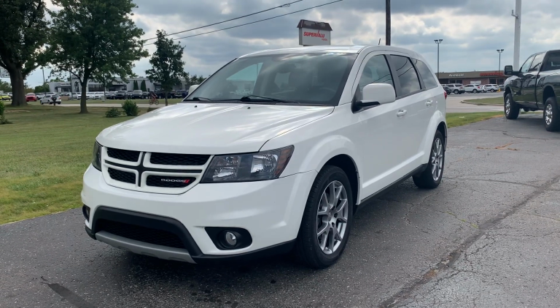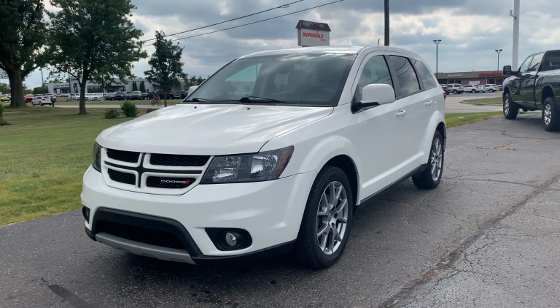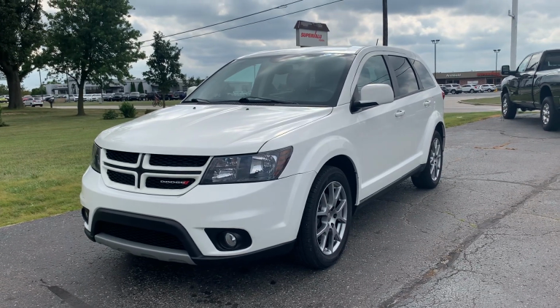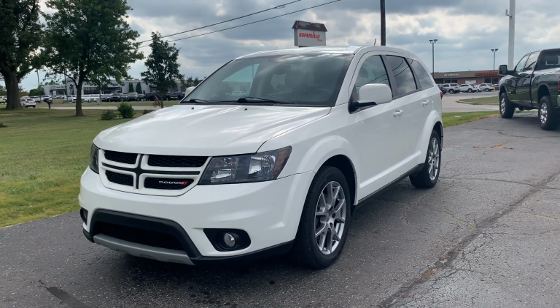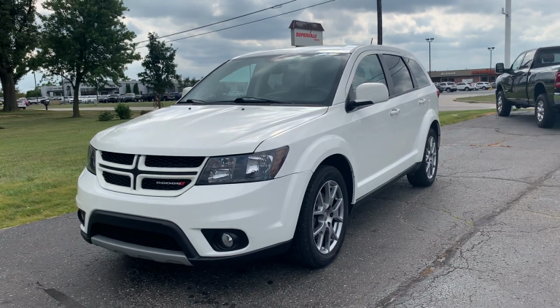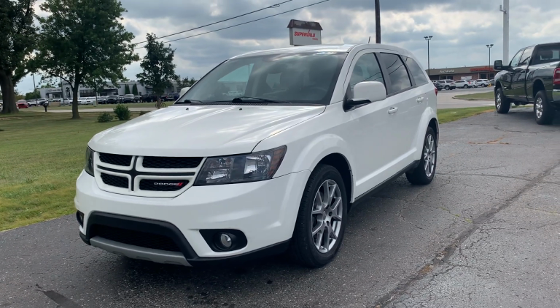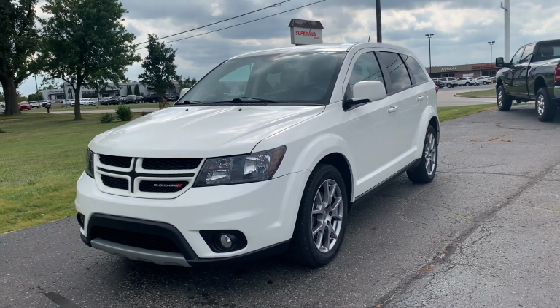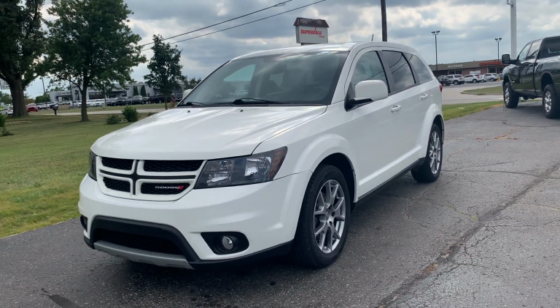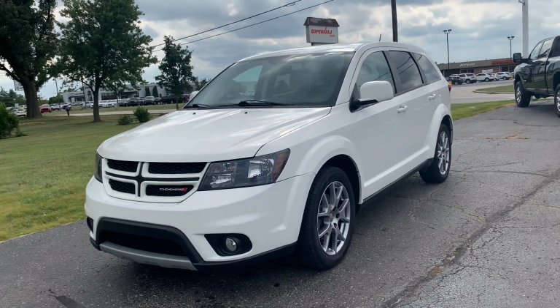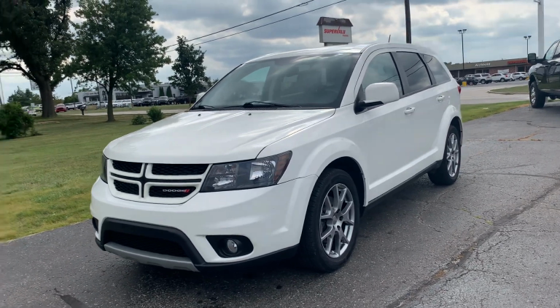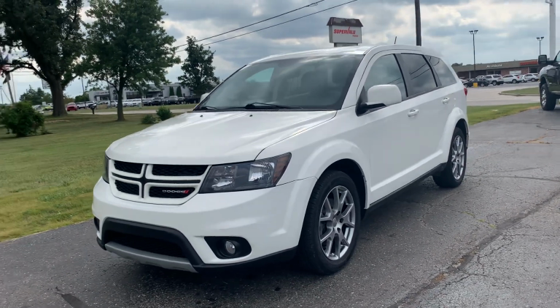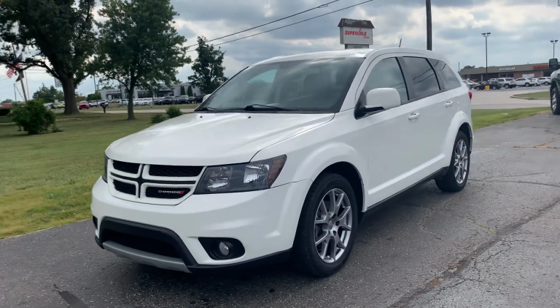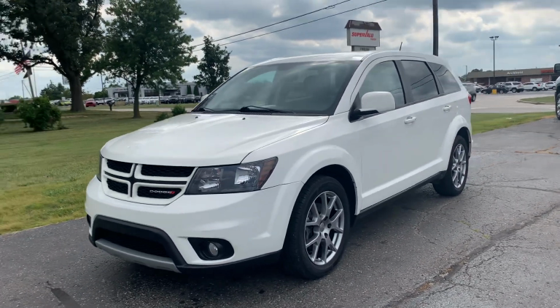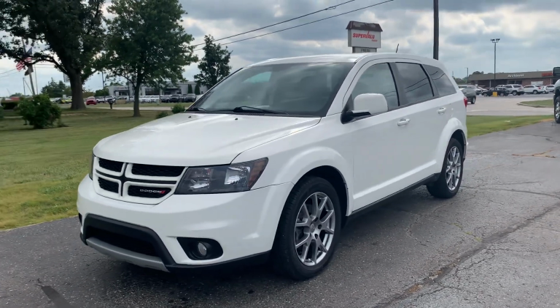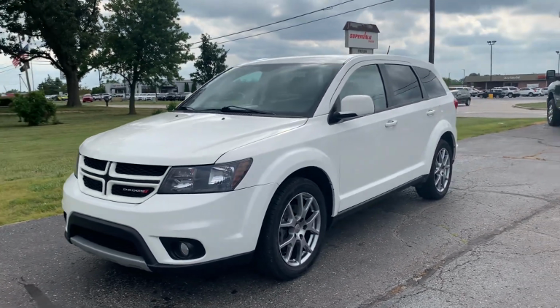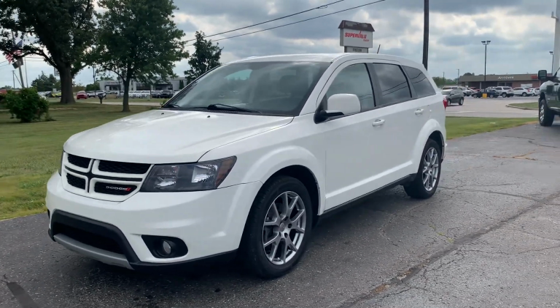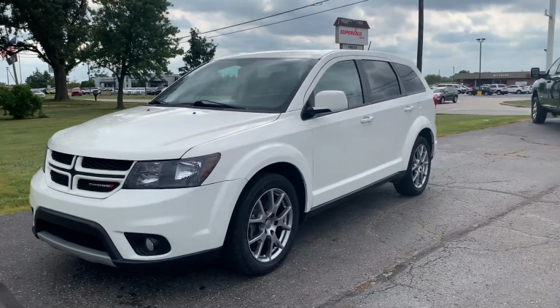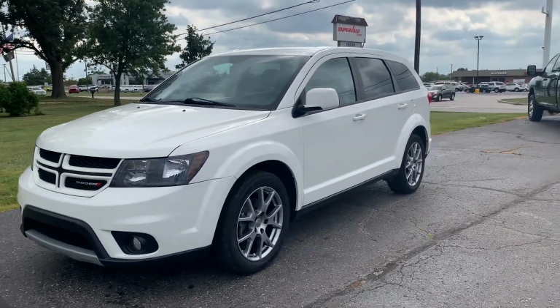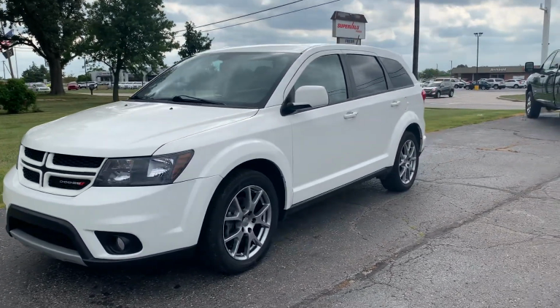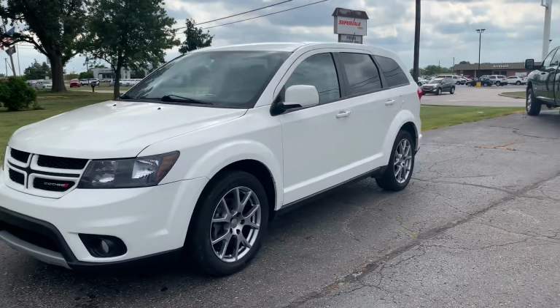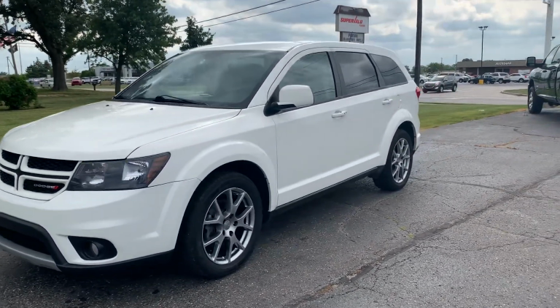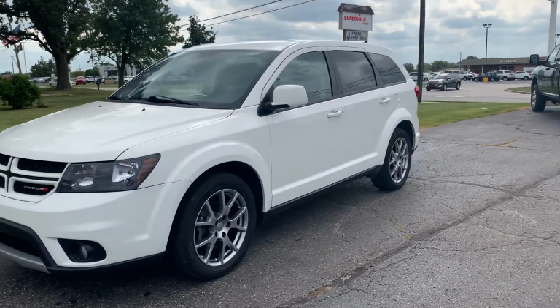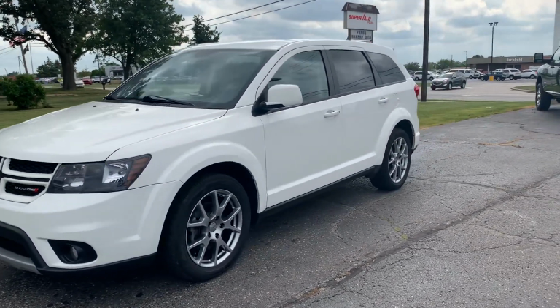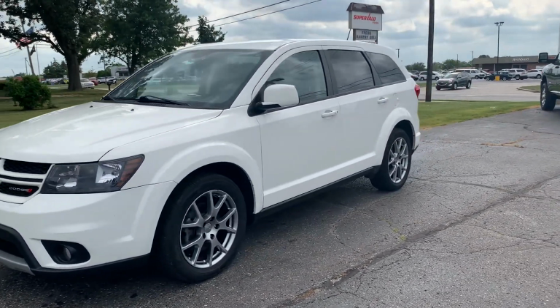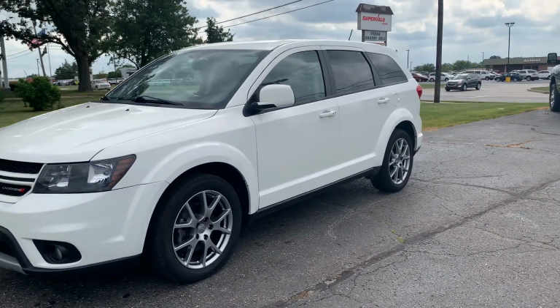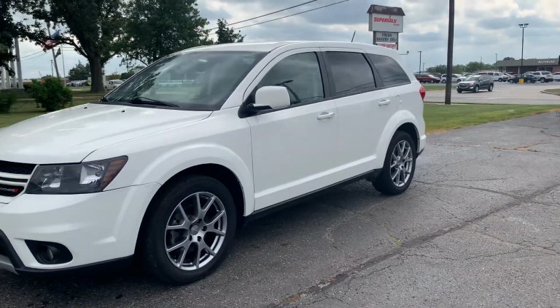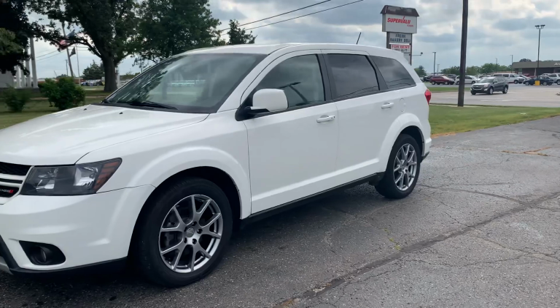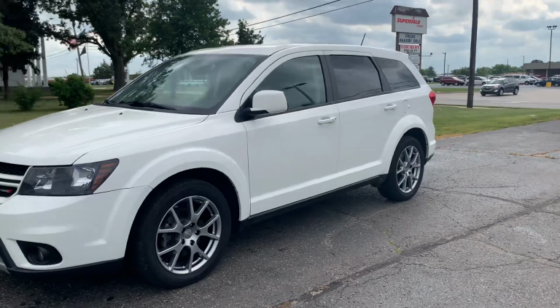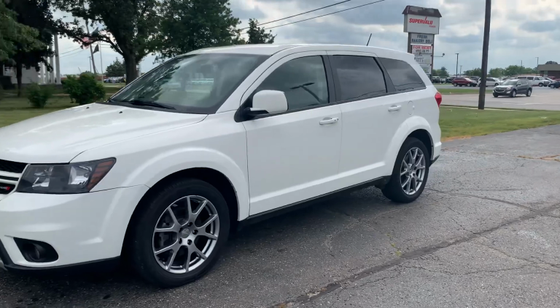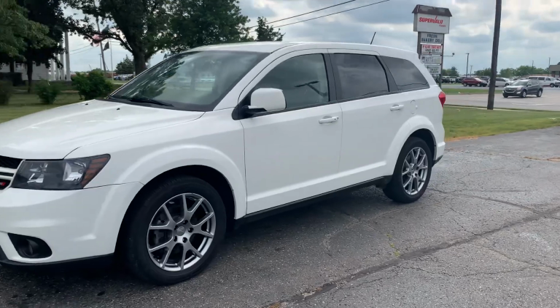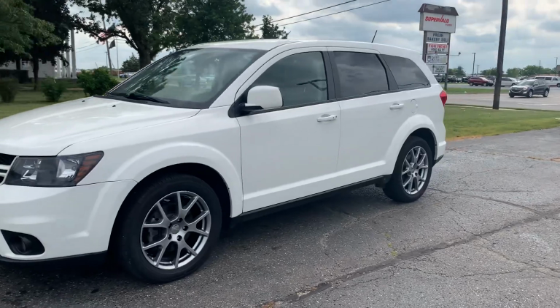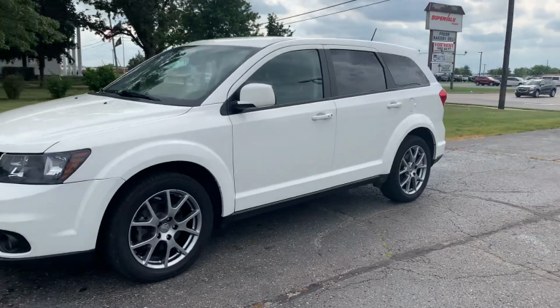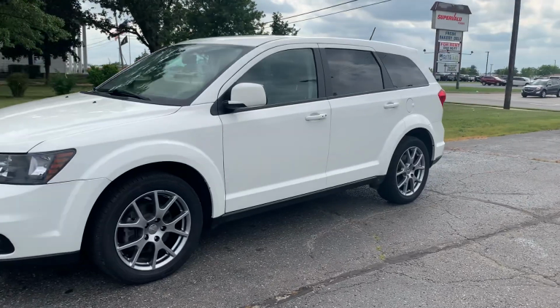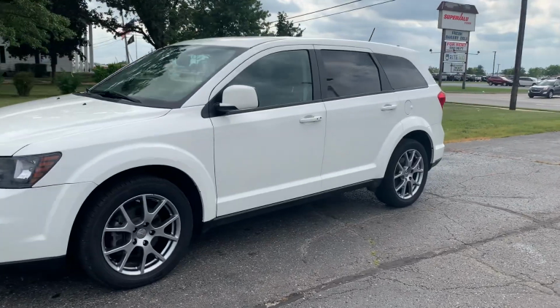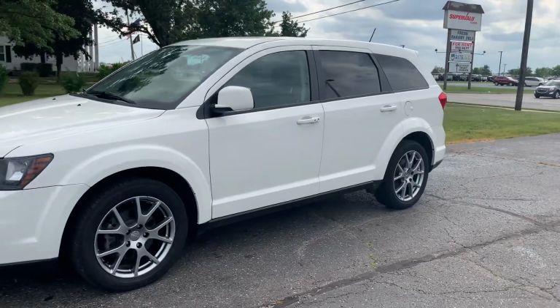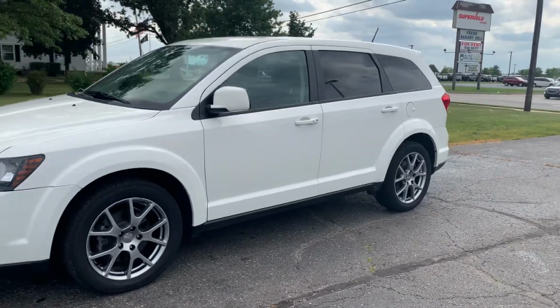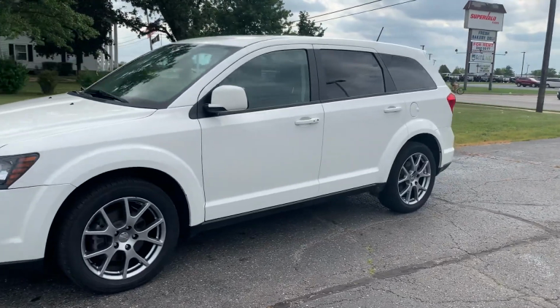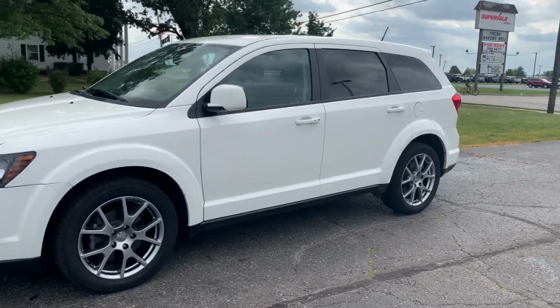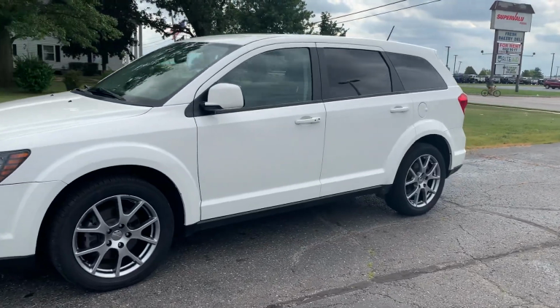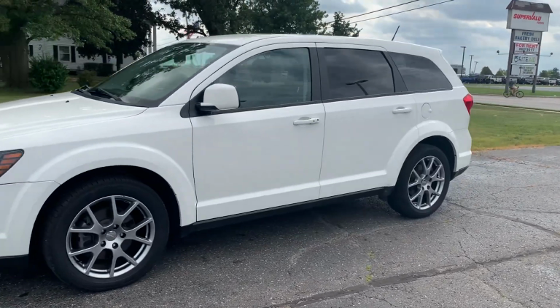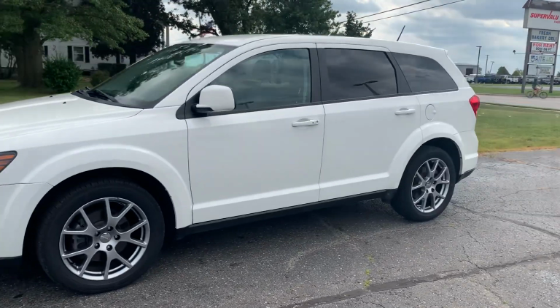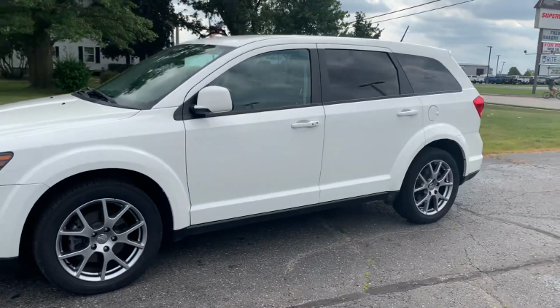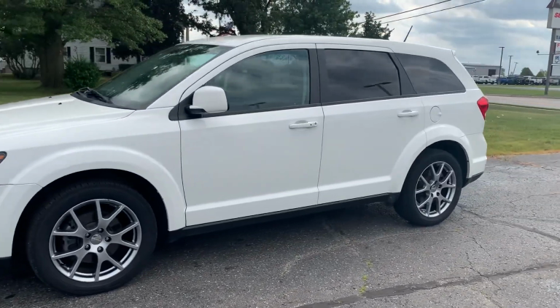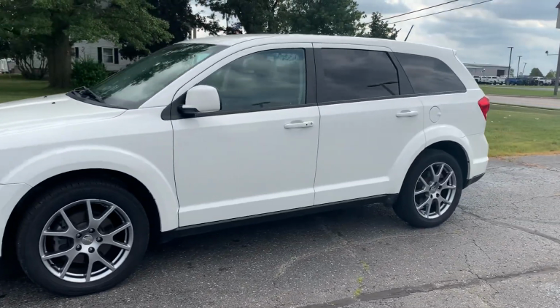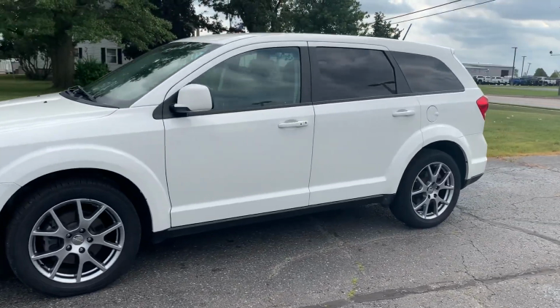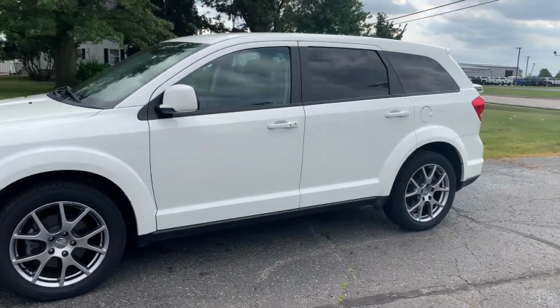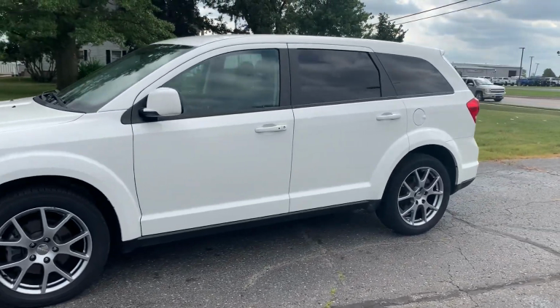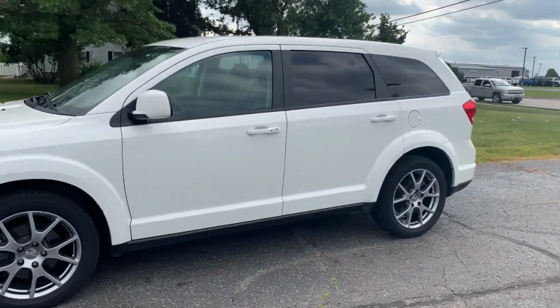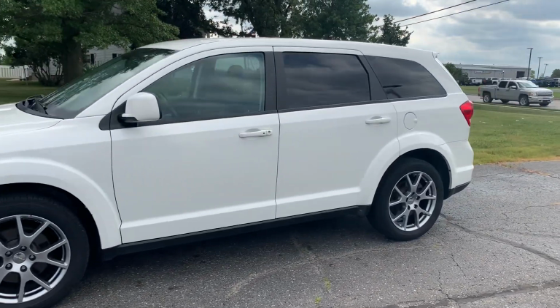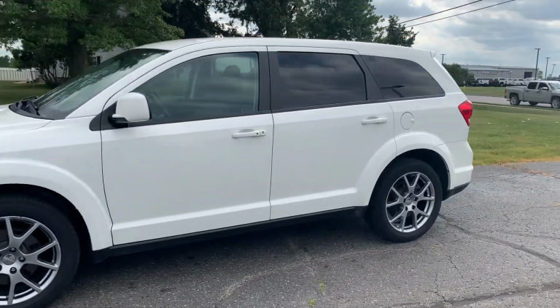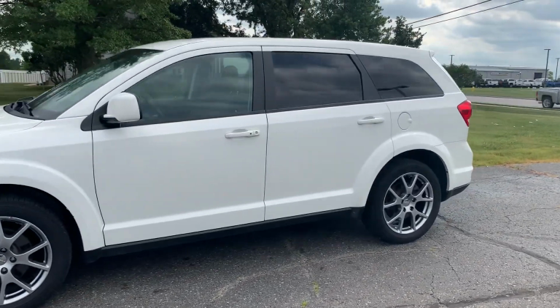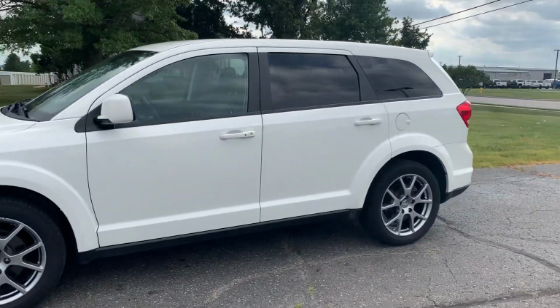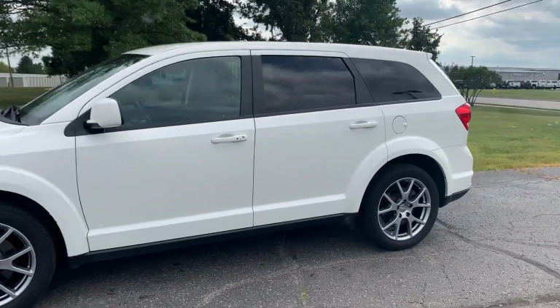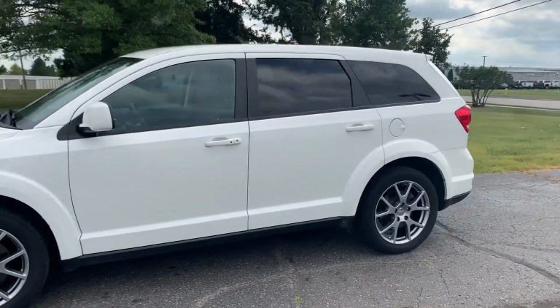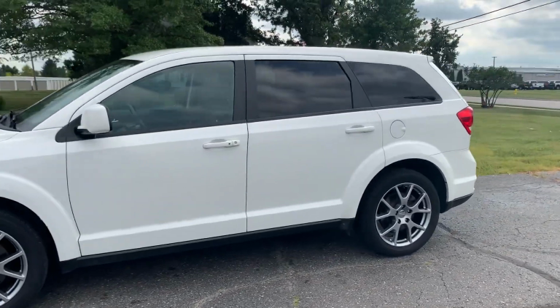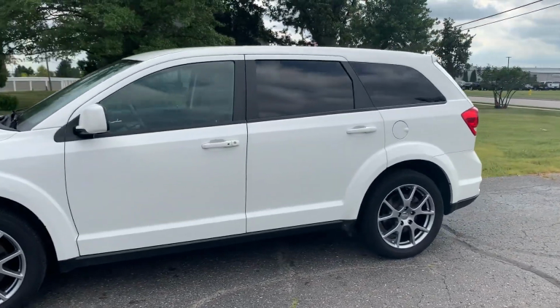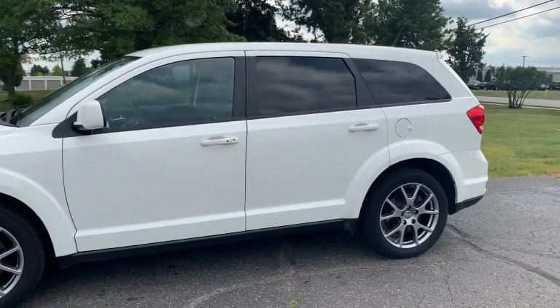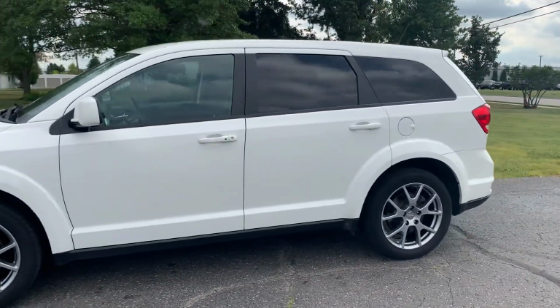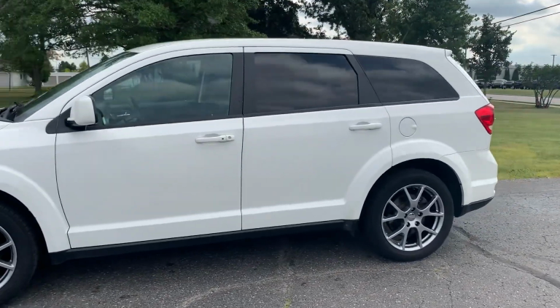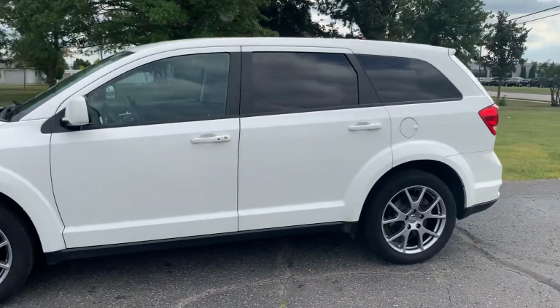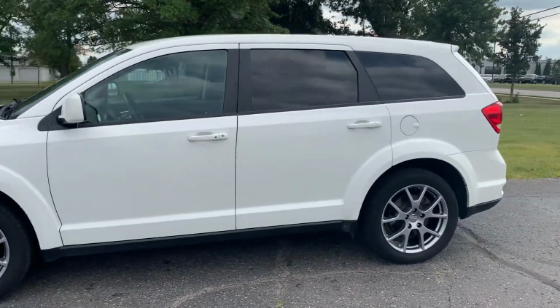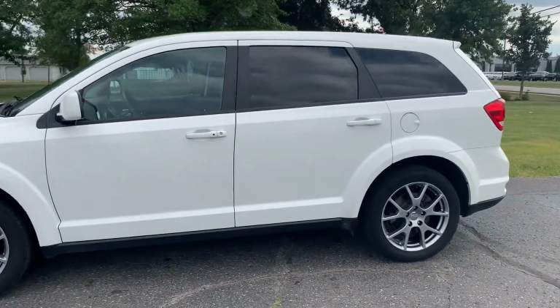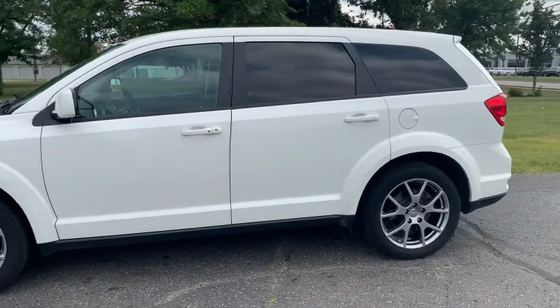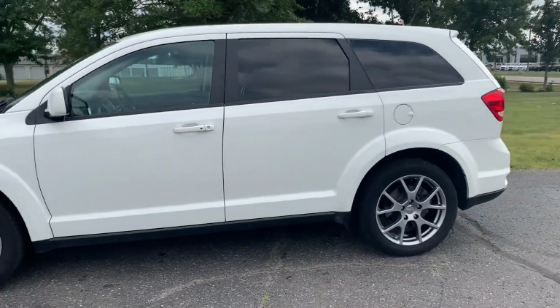Angel here with Terri Henricks Chrysler. Going to take you on a quick walk around of this 2017 Dodge Journey GT.